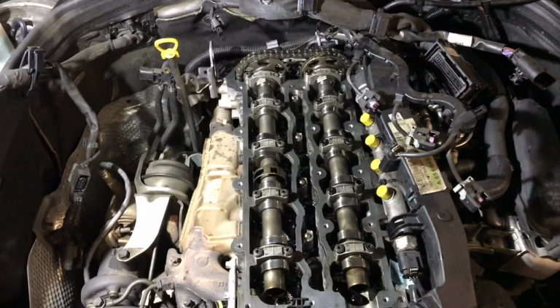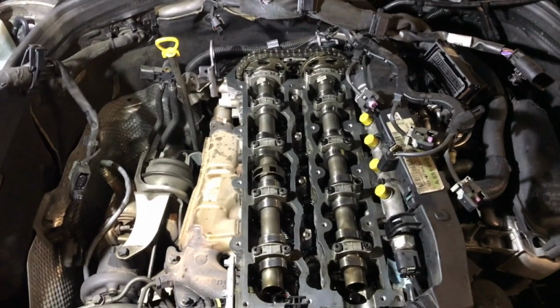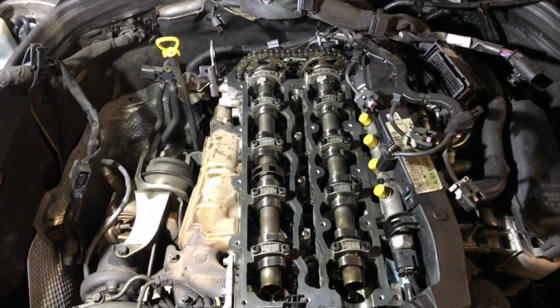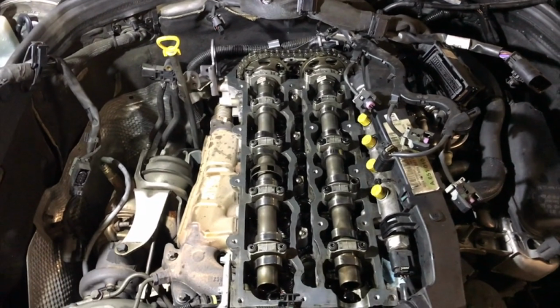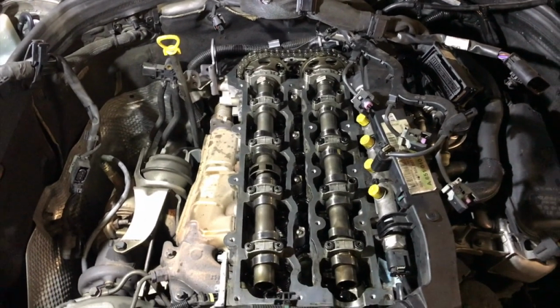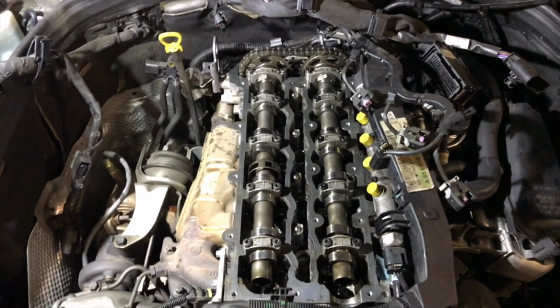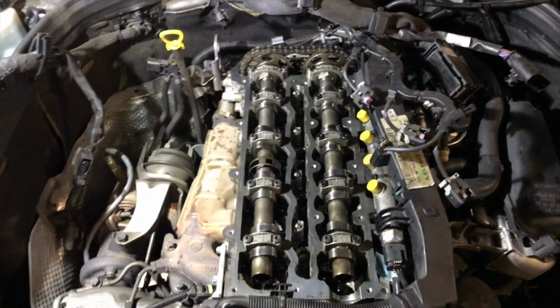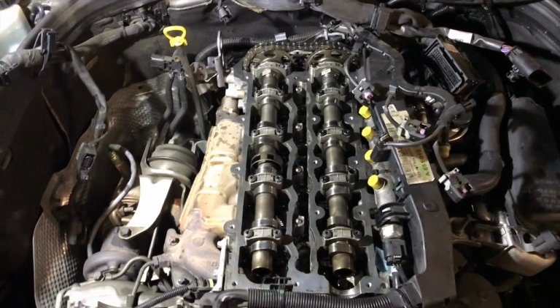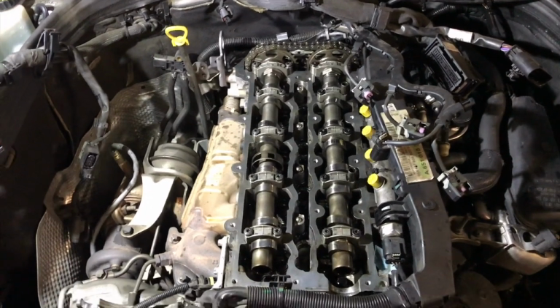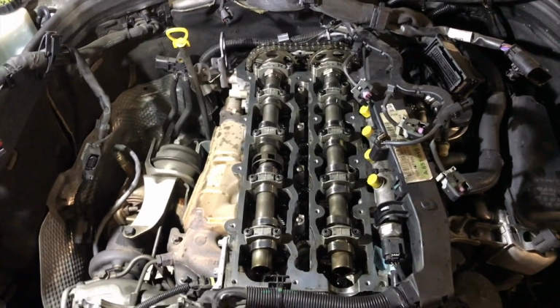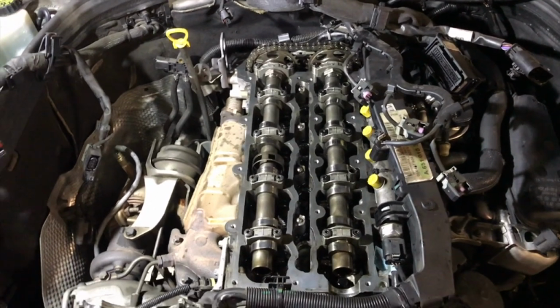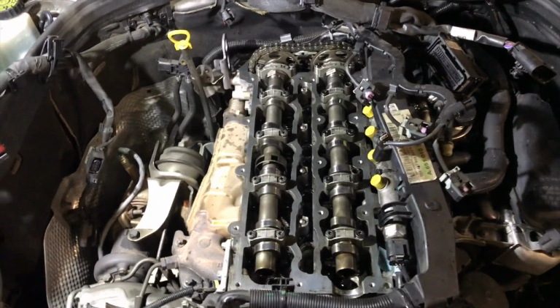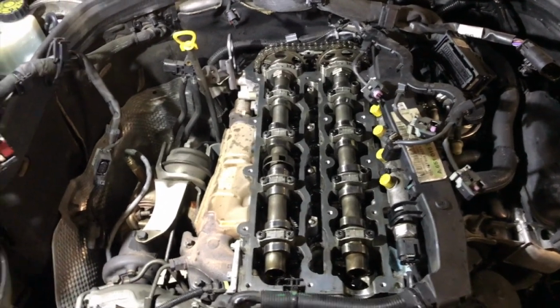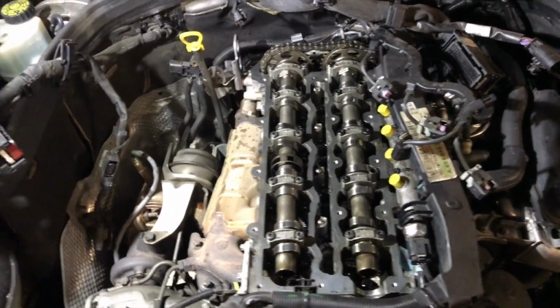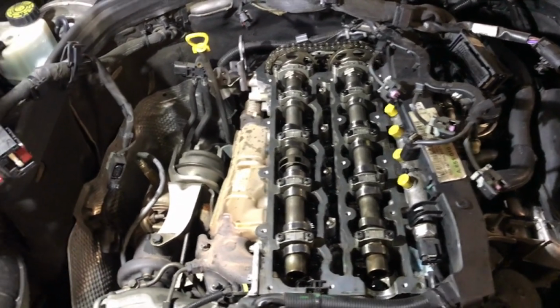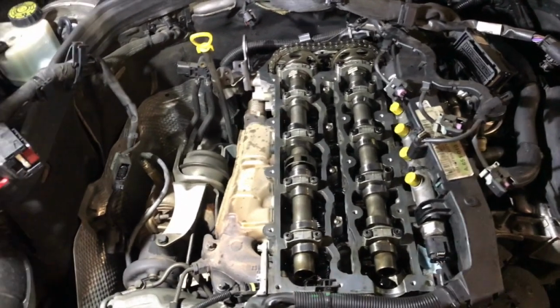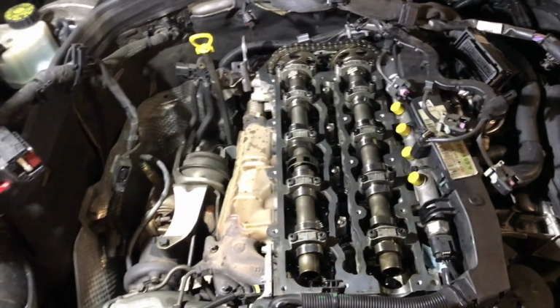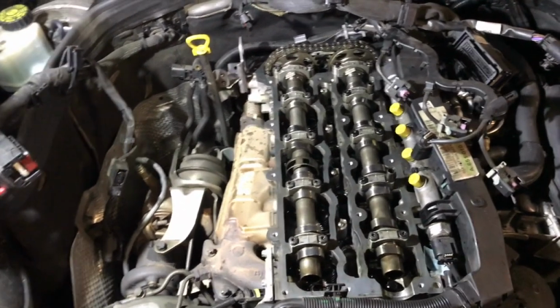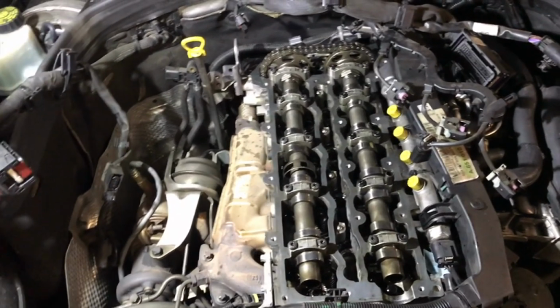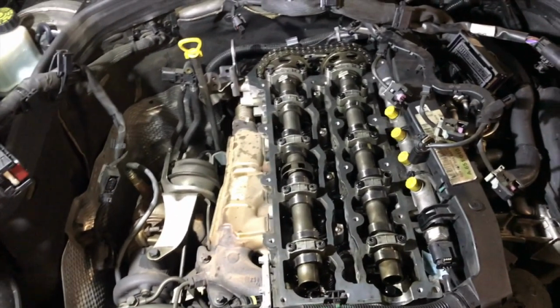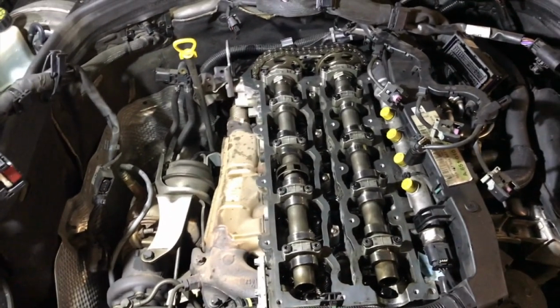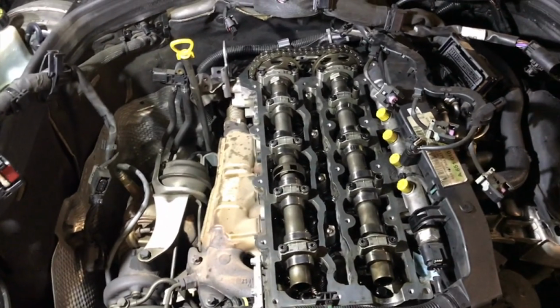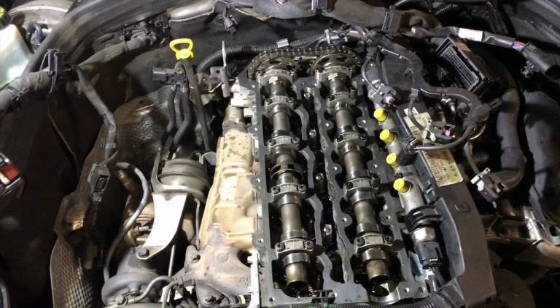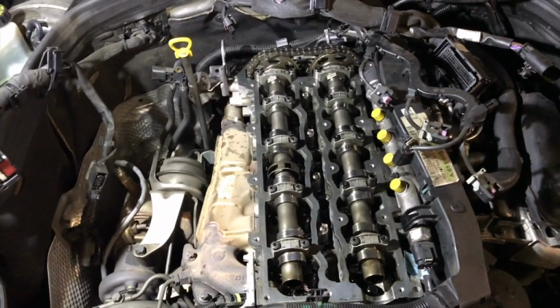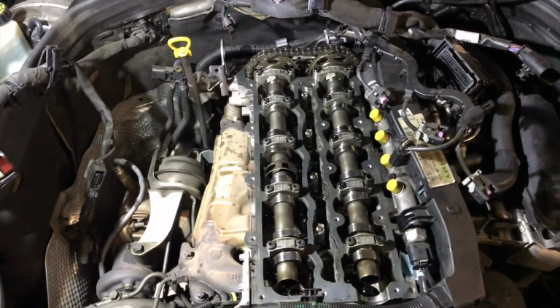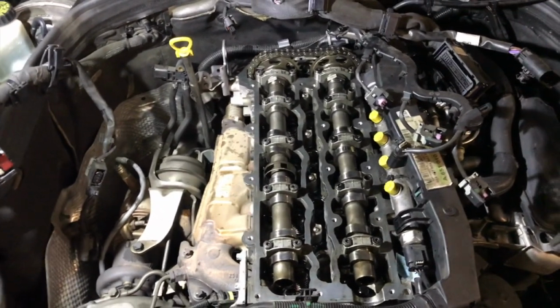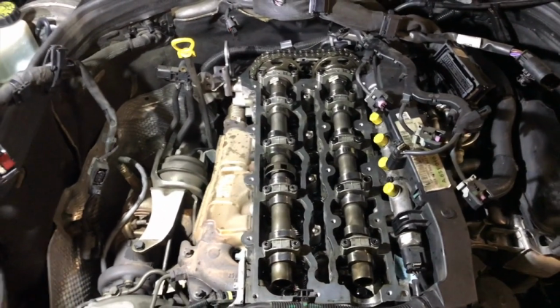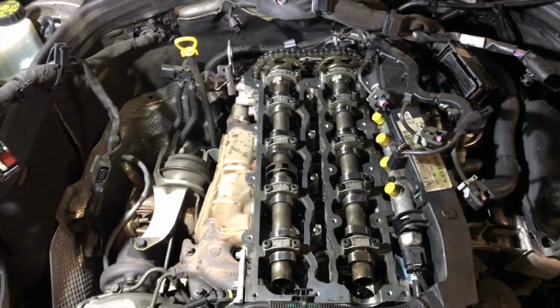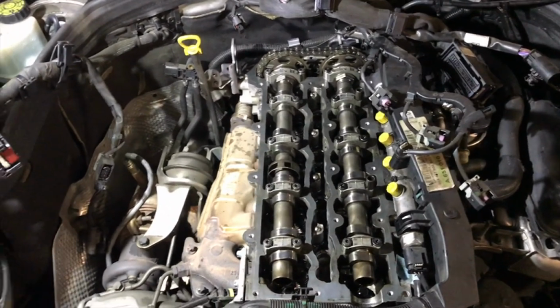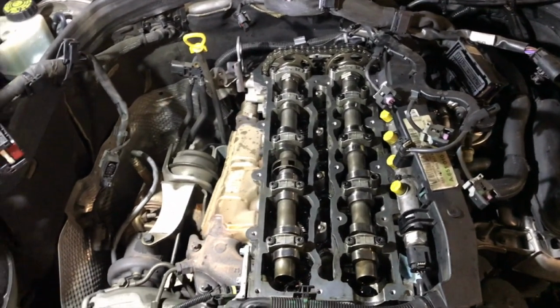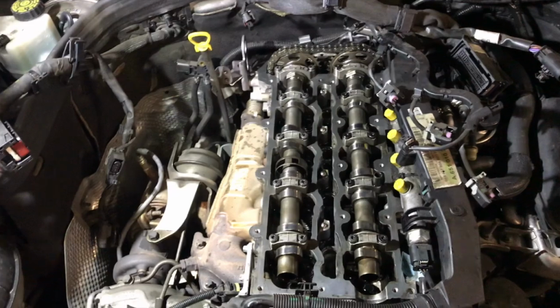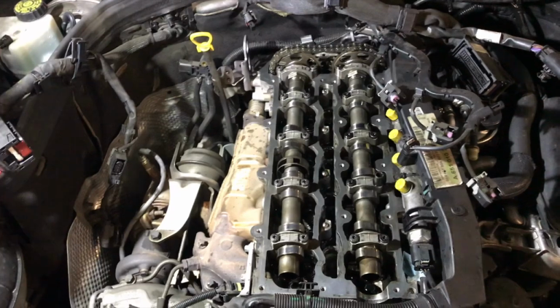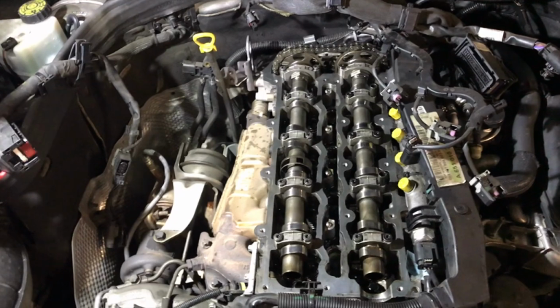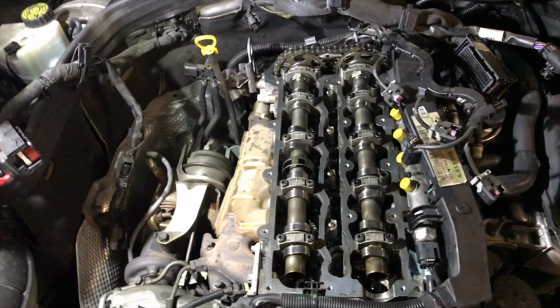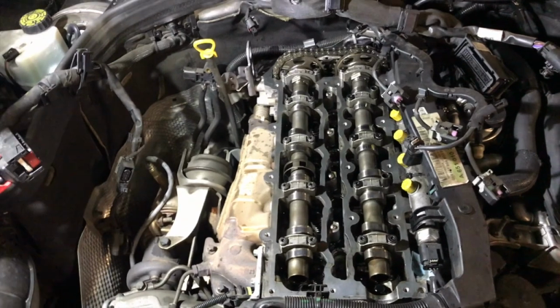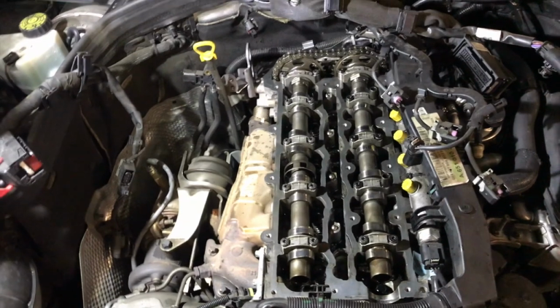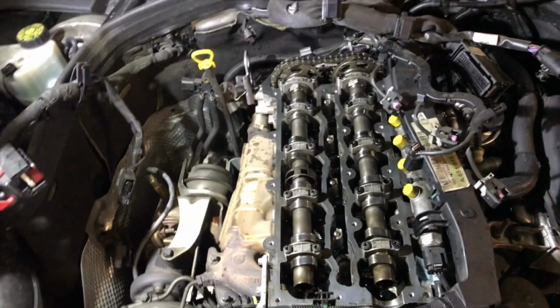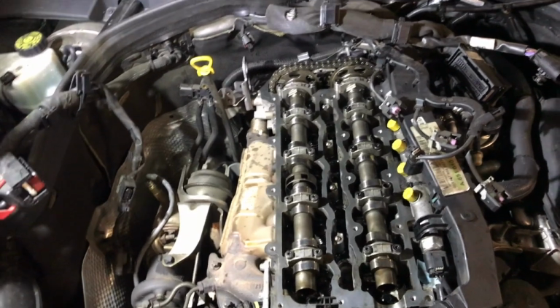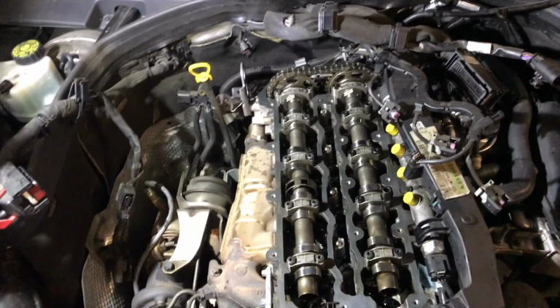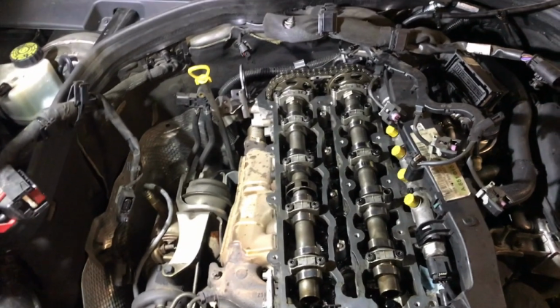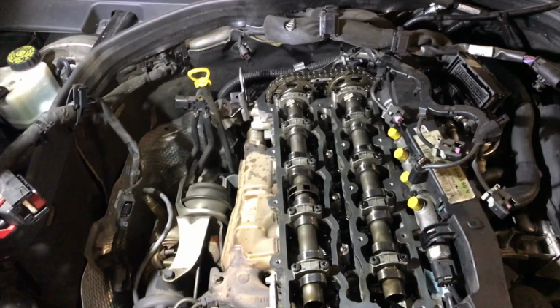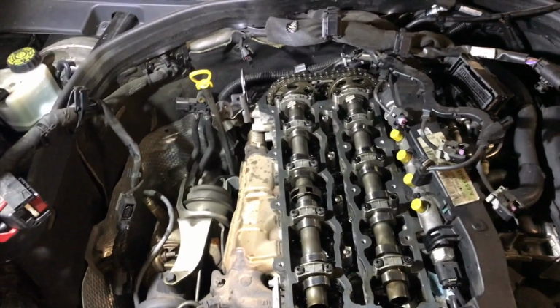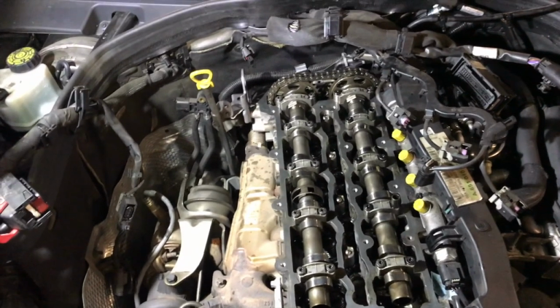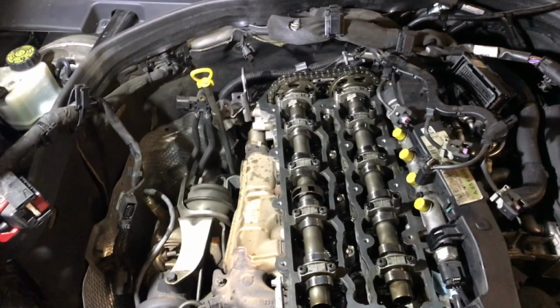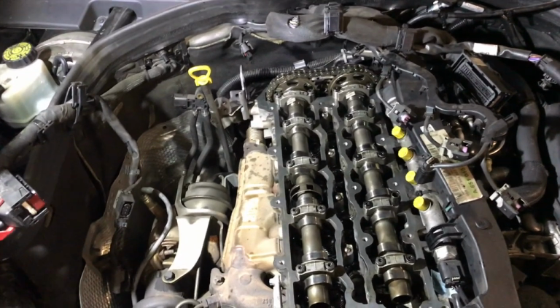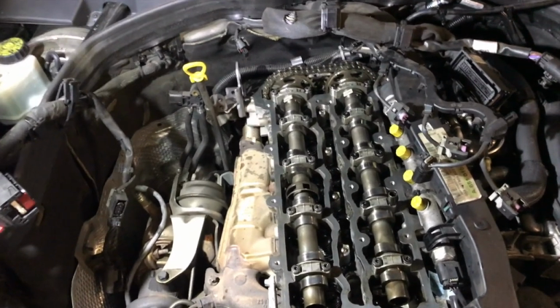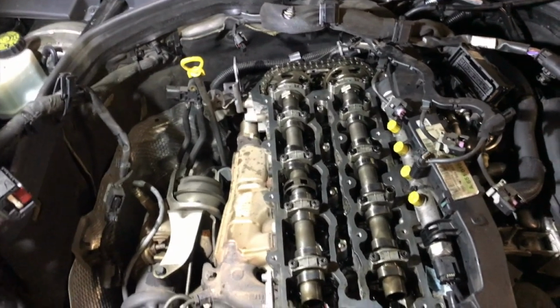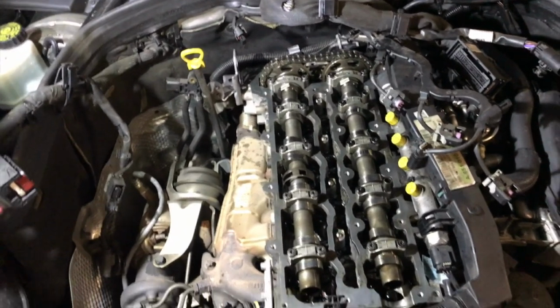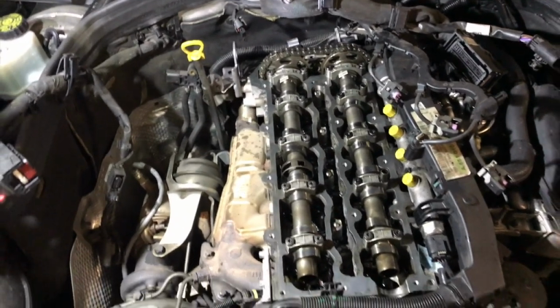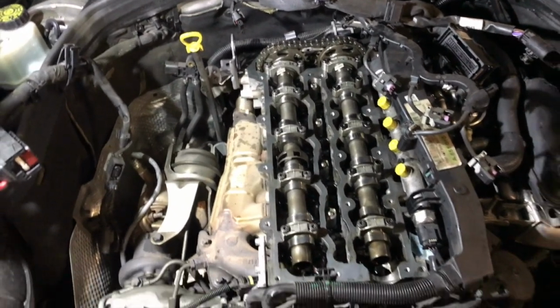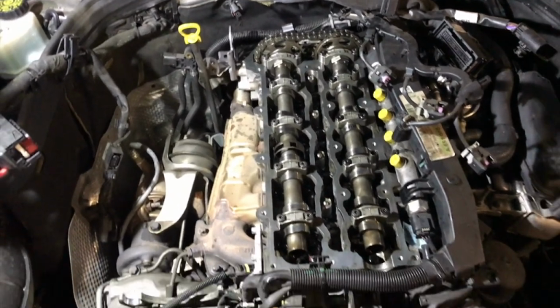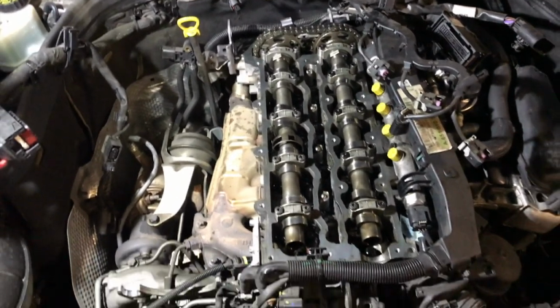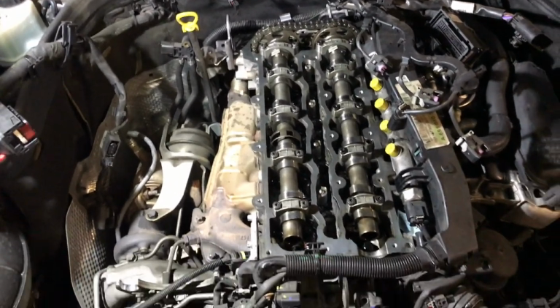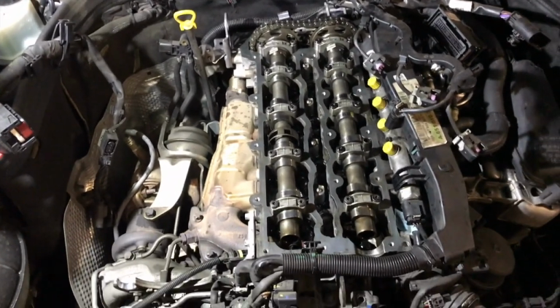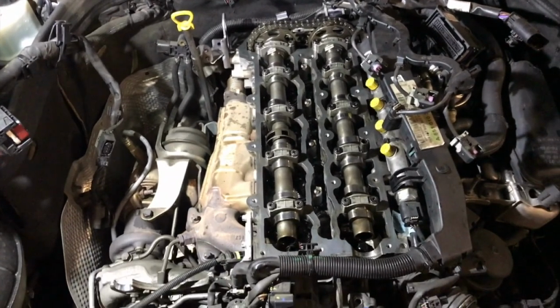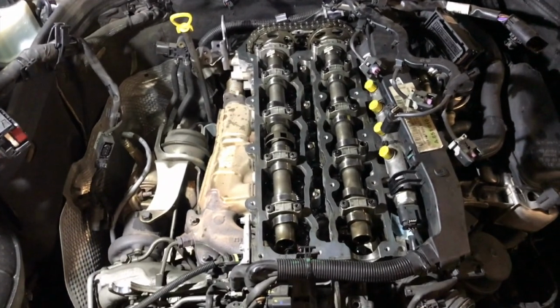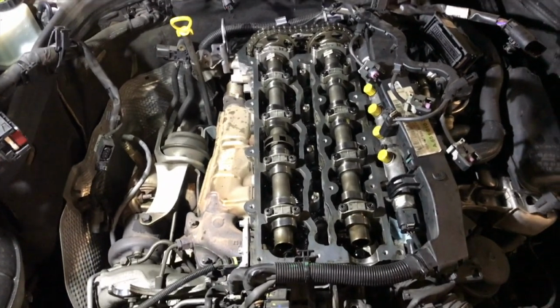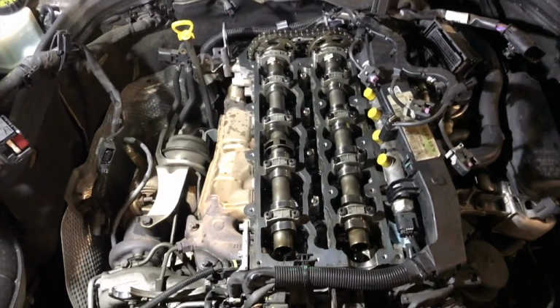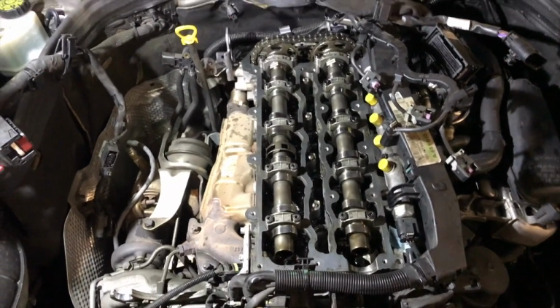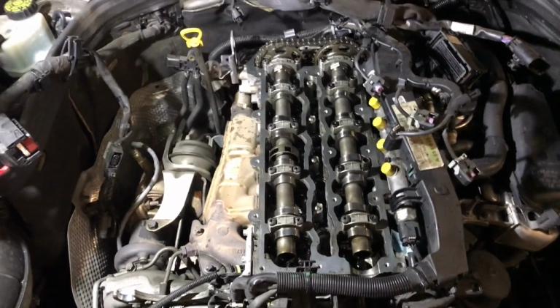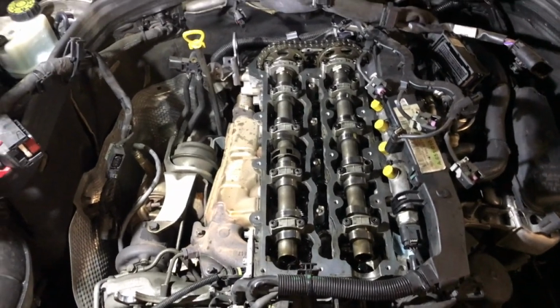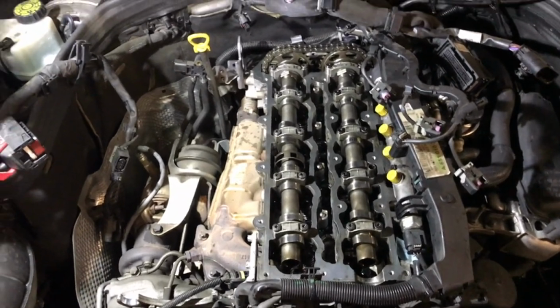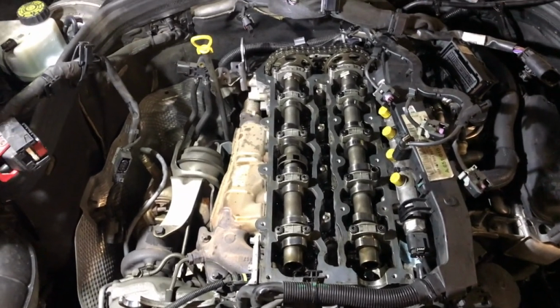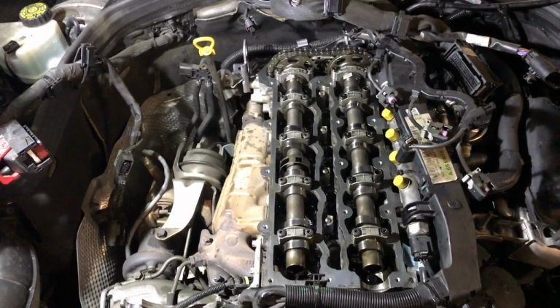So unfortunately on this job we're going to have to remove the engine, and the next thing to do at this stage is to remove the gearbox.